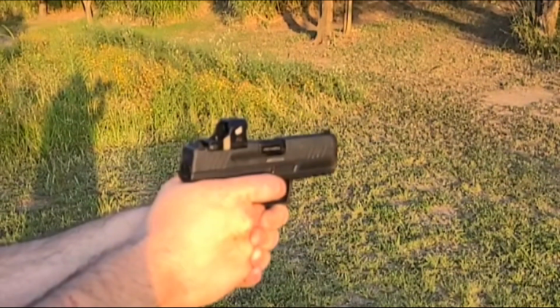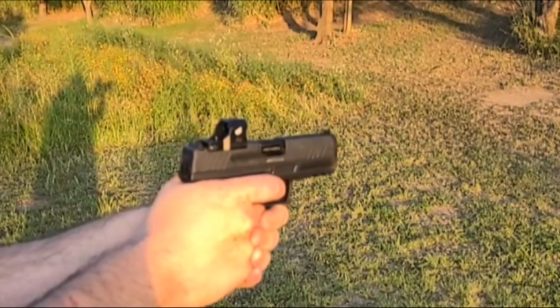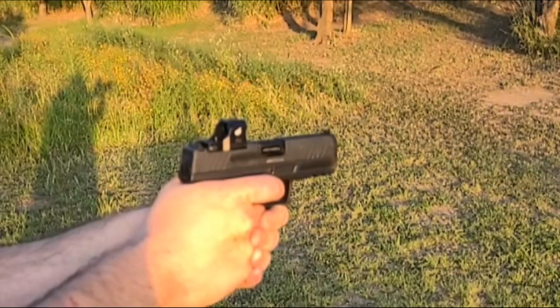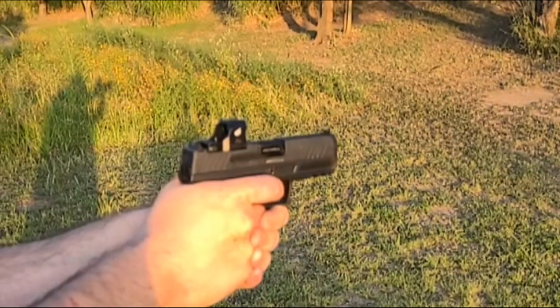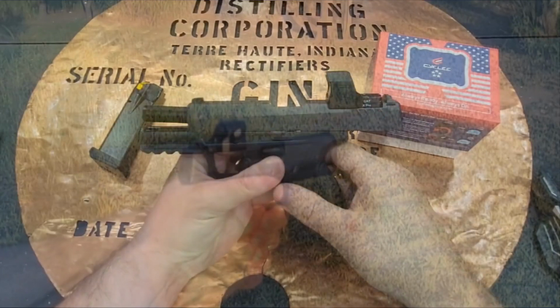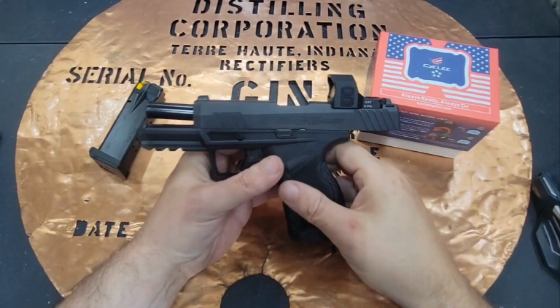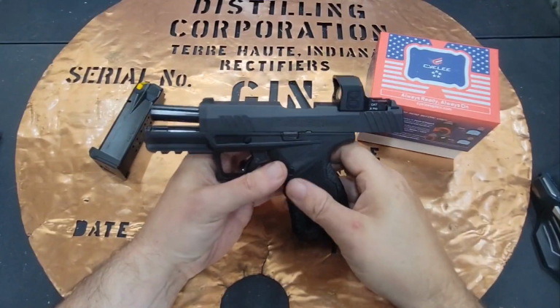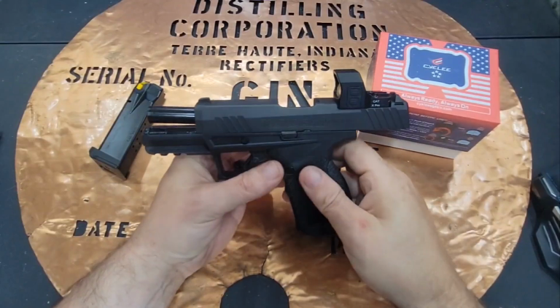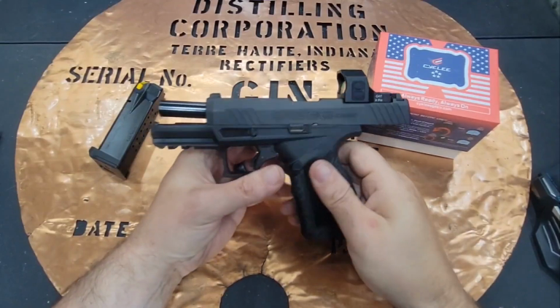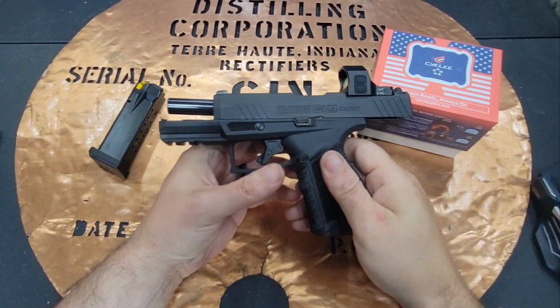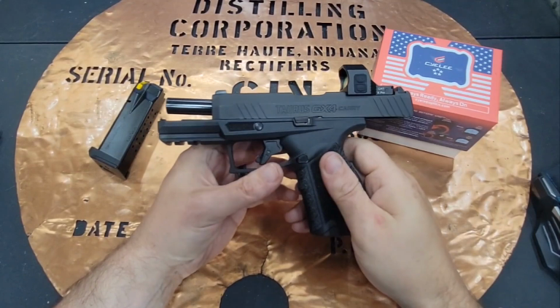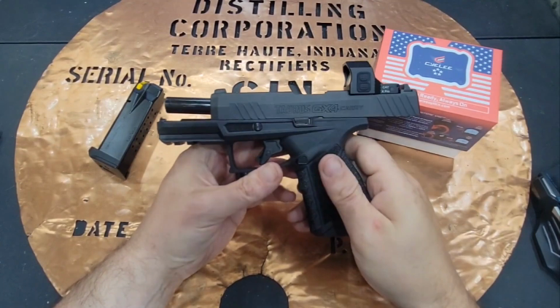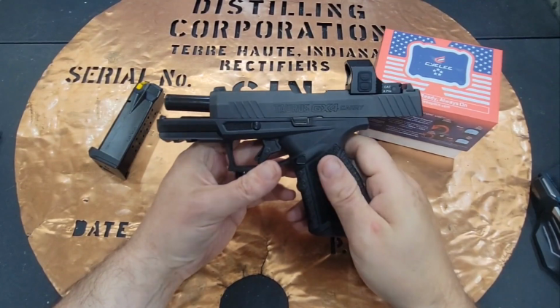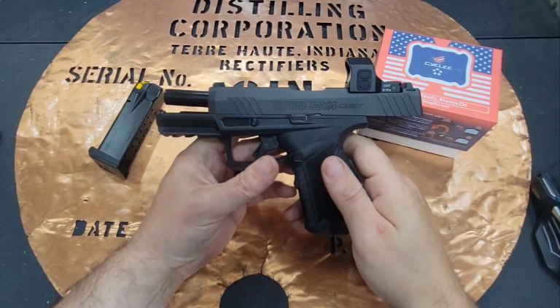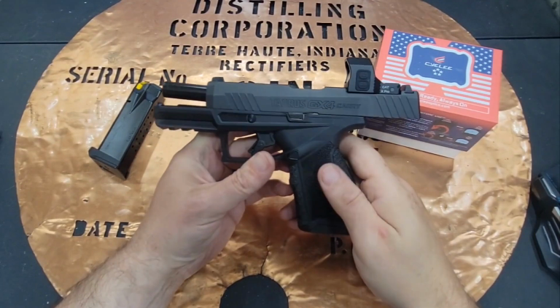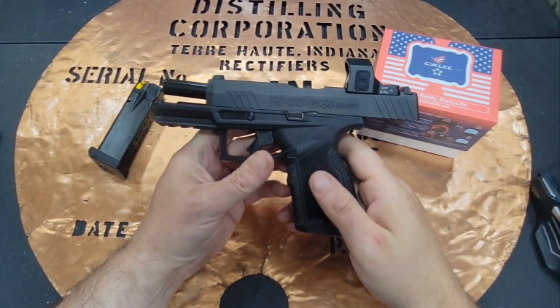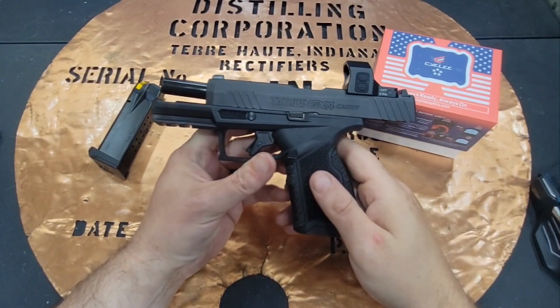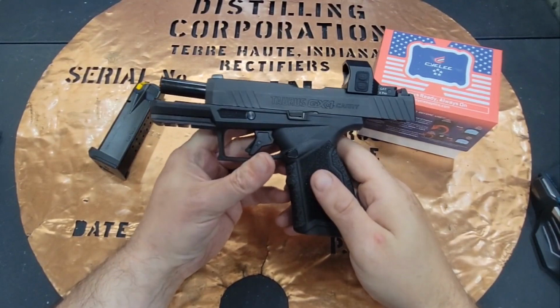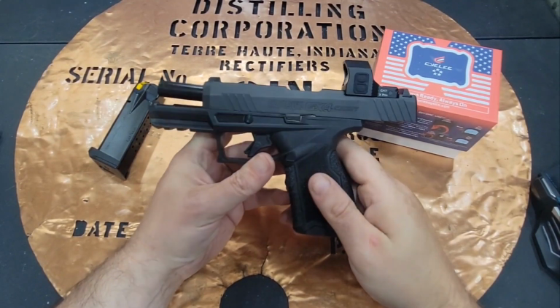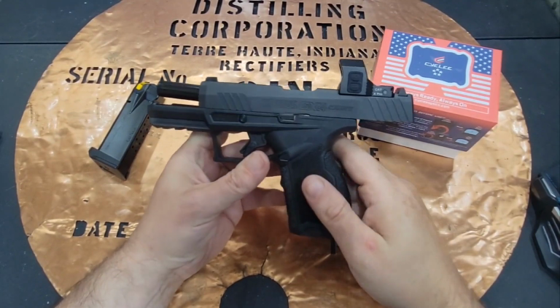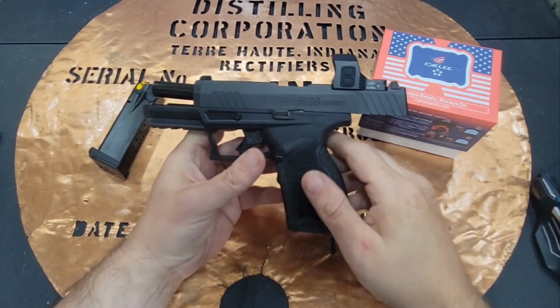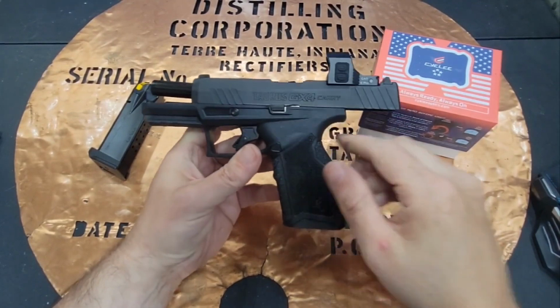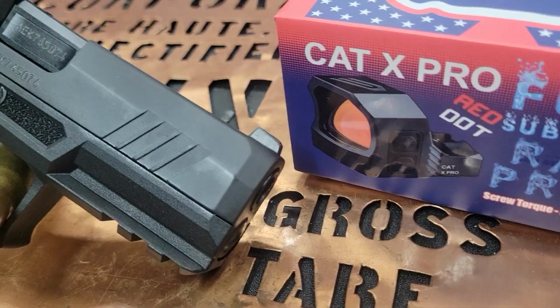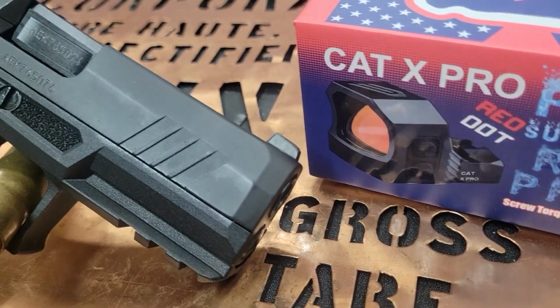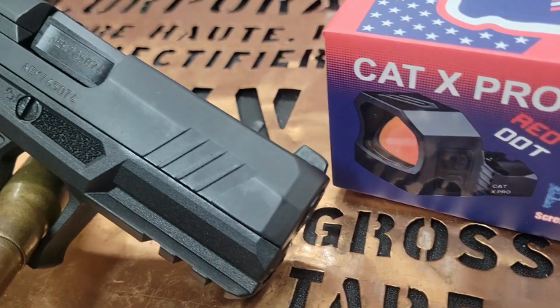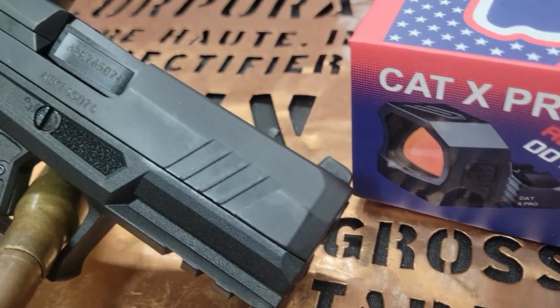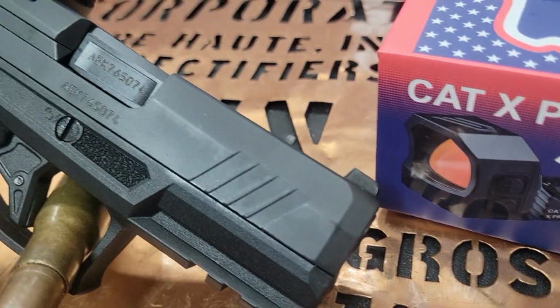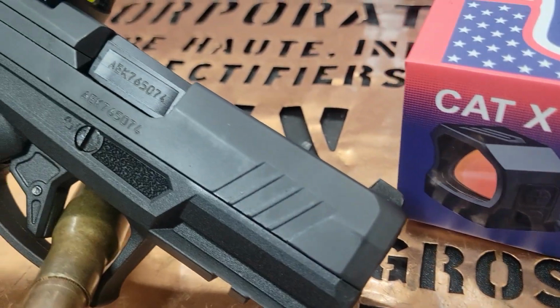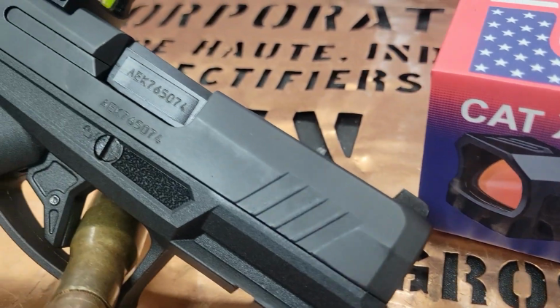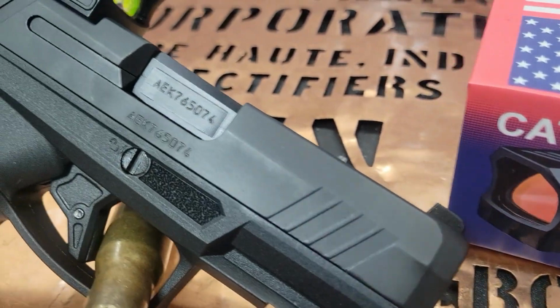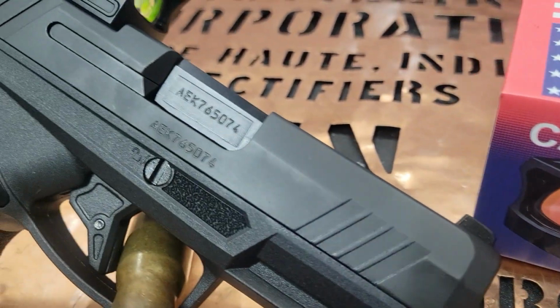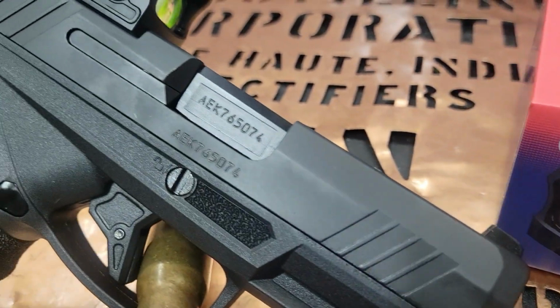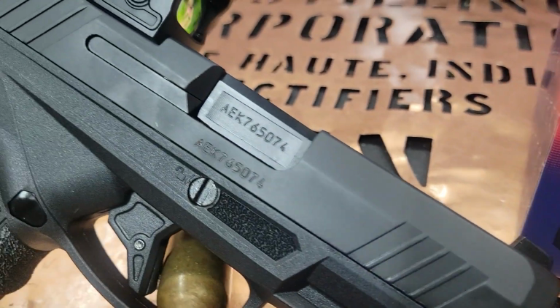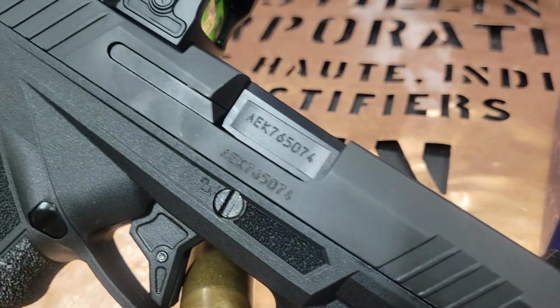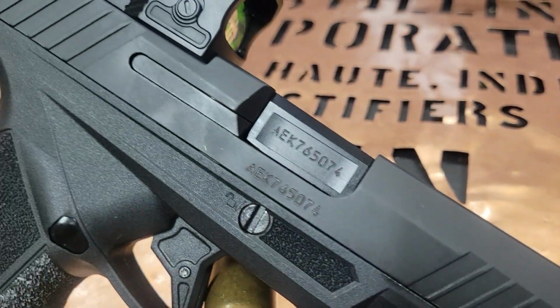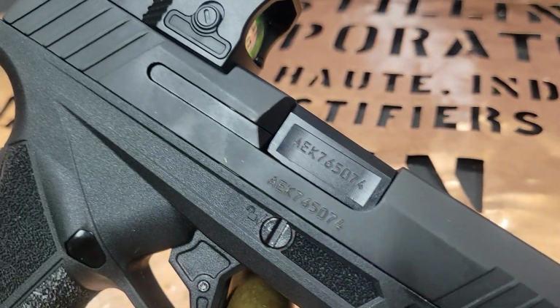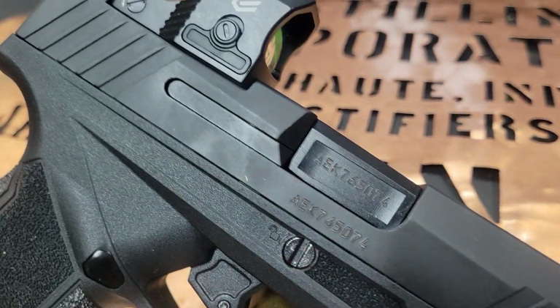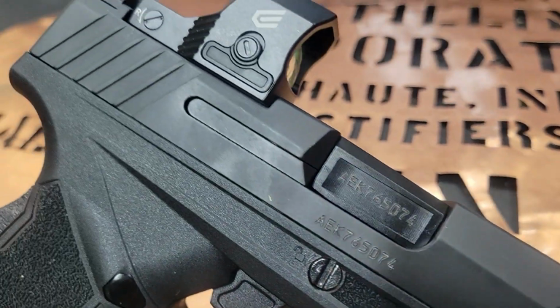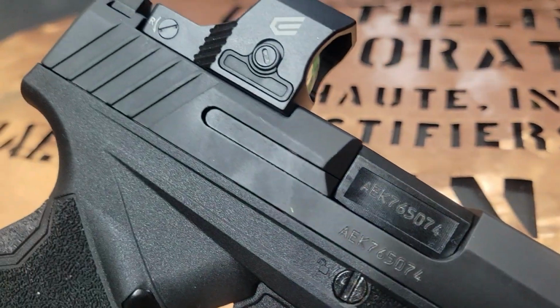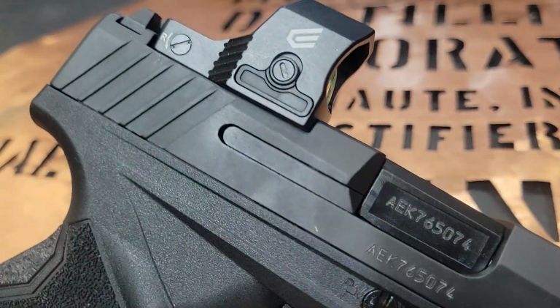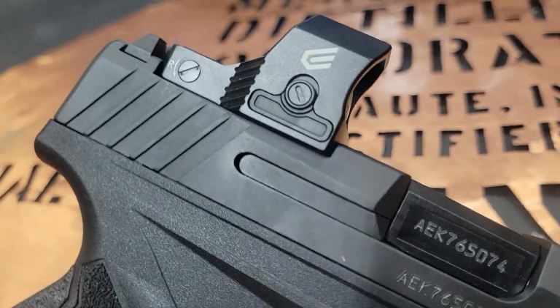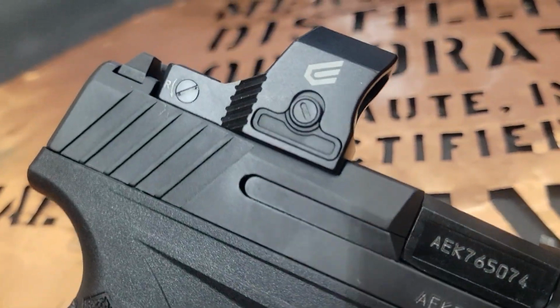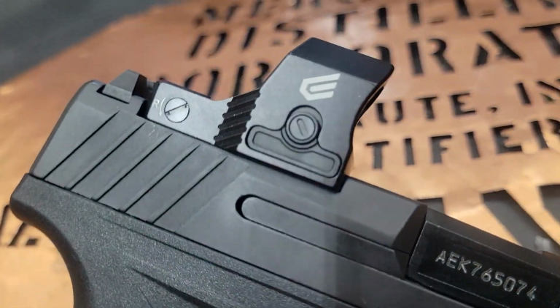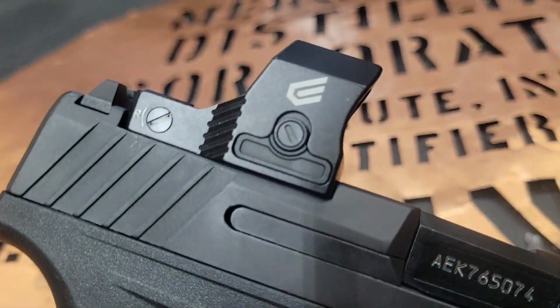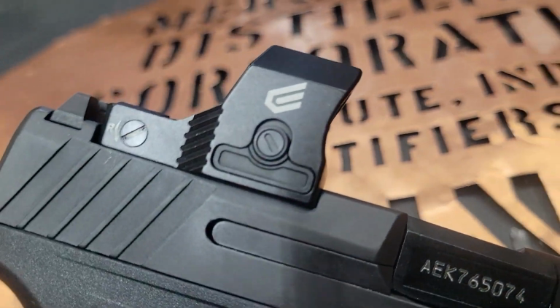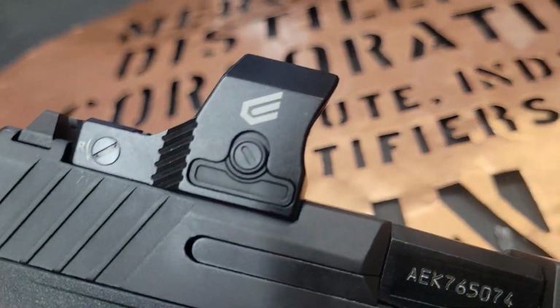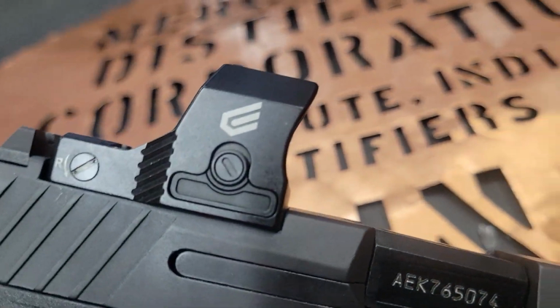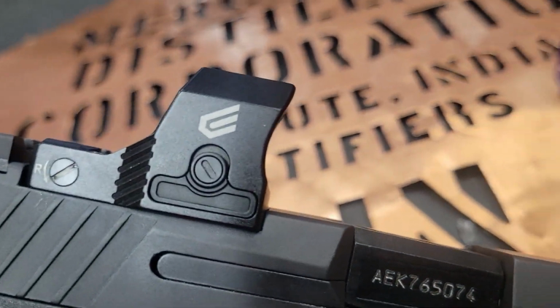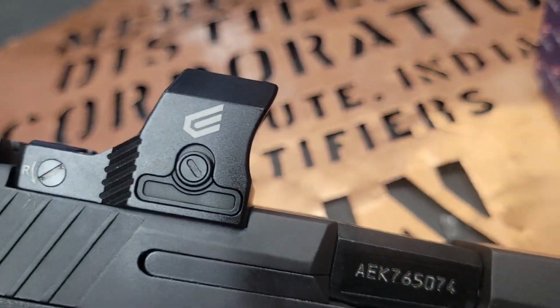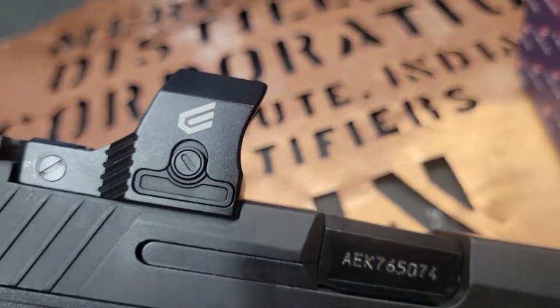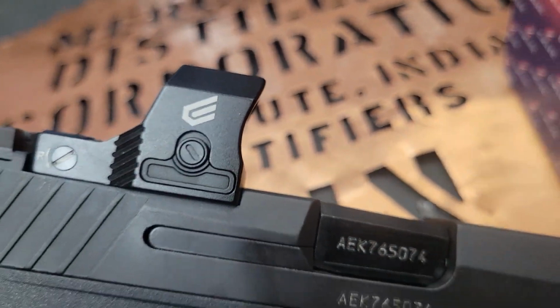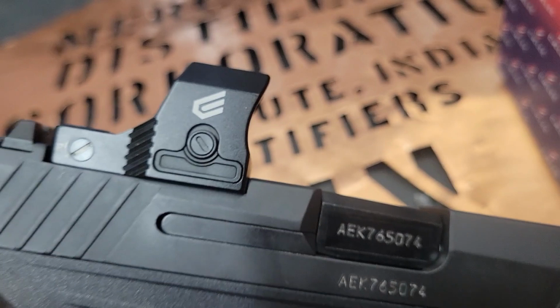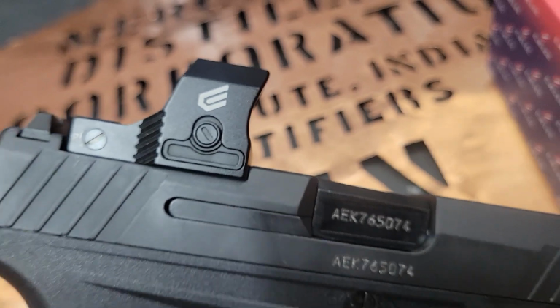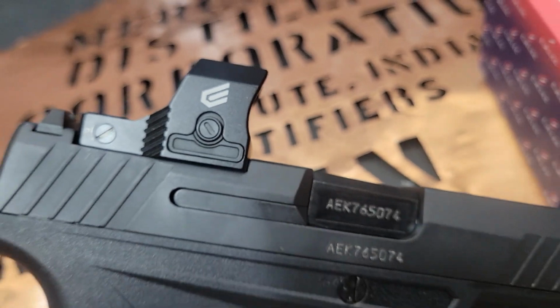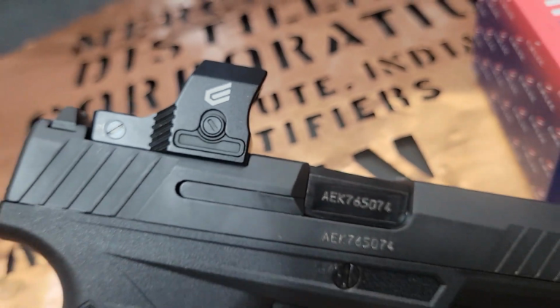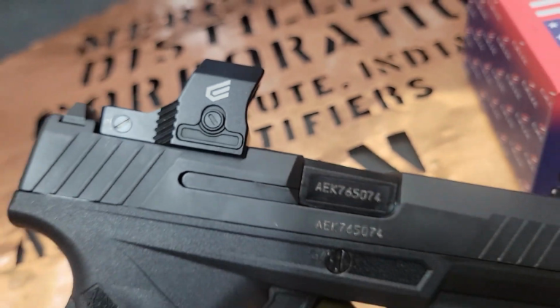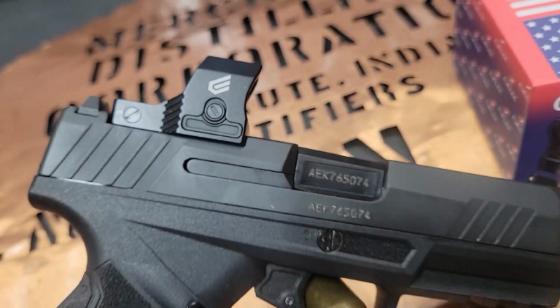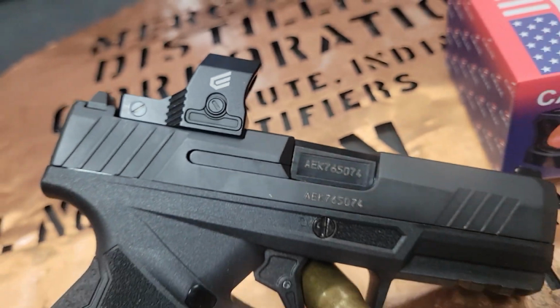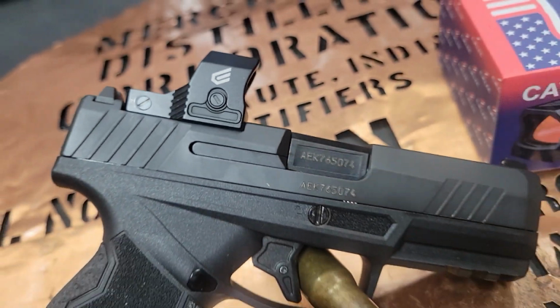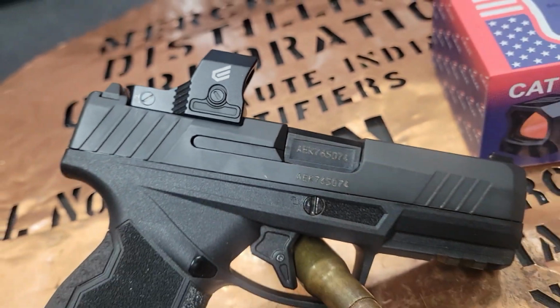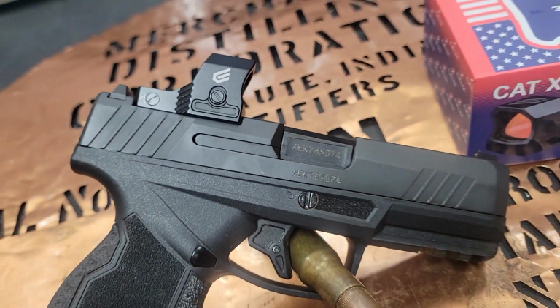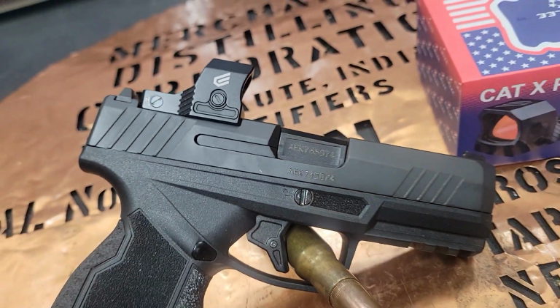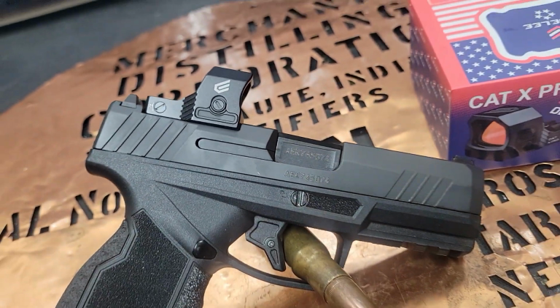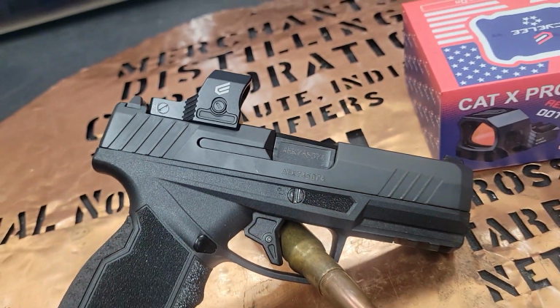Hello YouTube, this is The Bucket coming at you today with my range review on the Siley Cat X Pro.